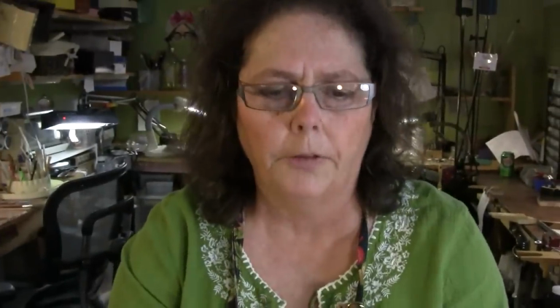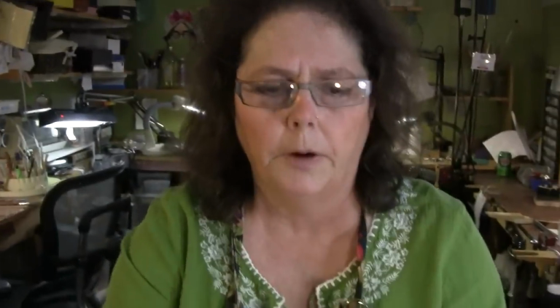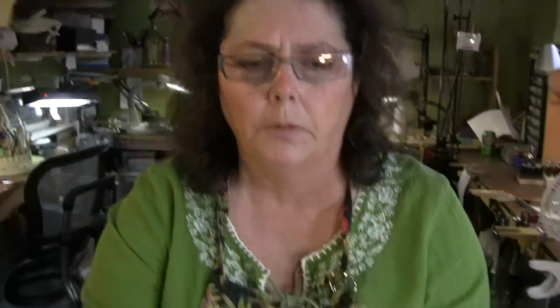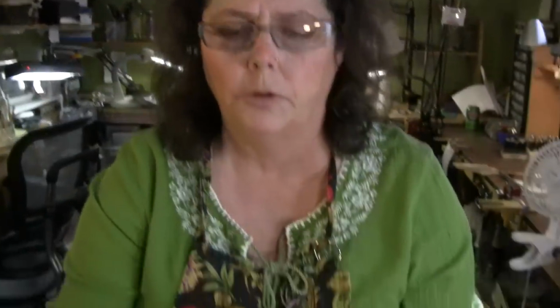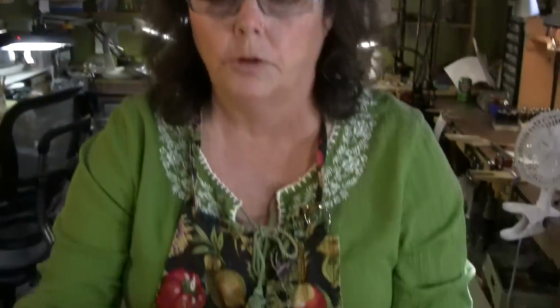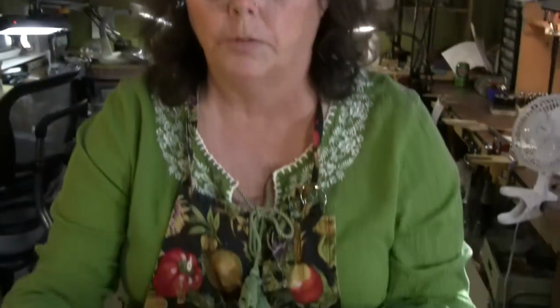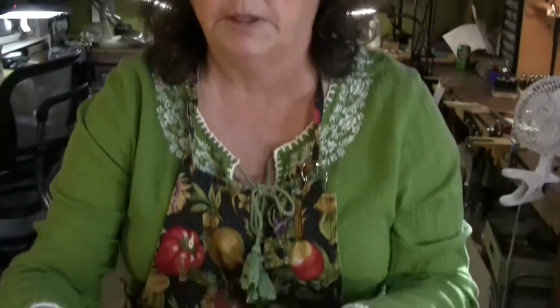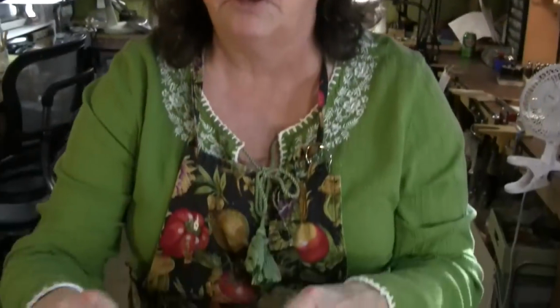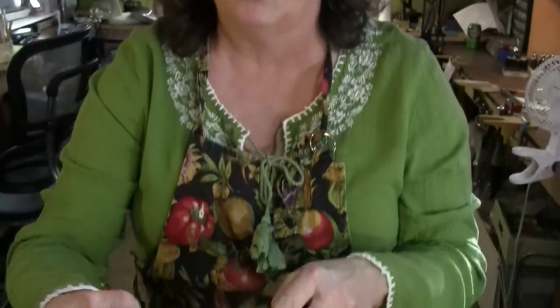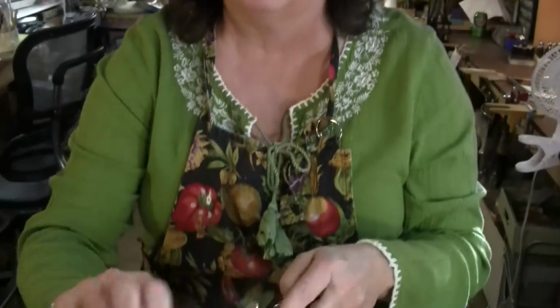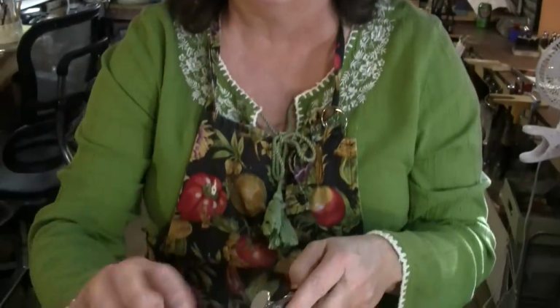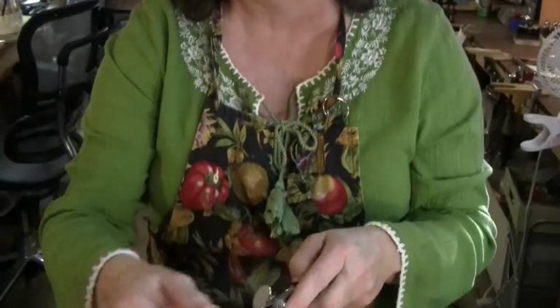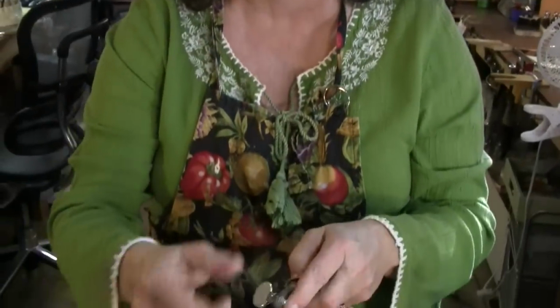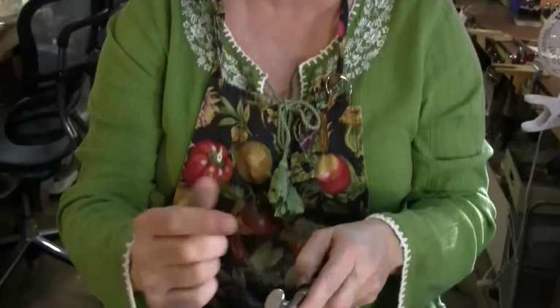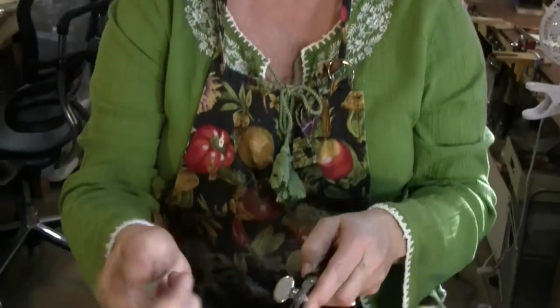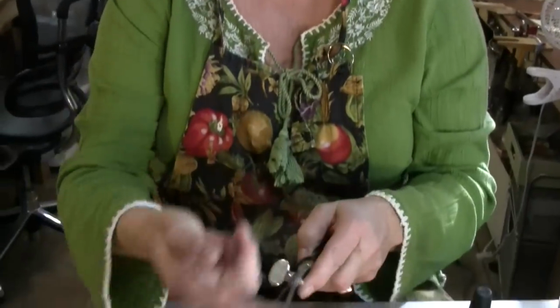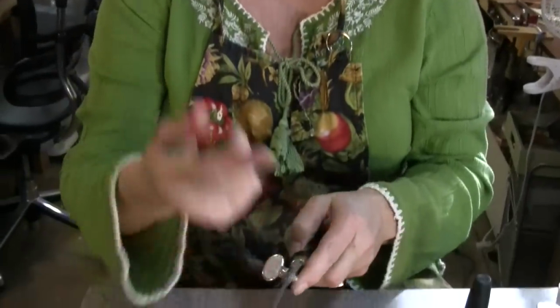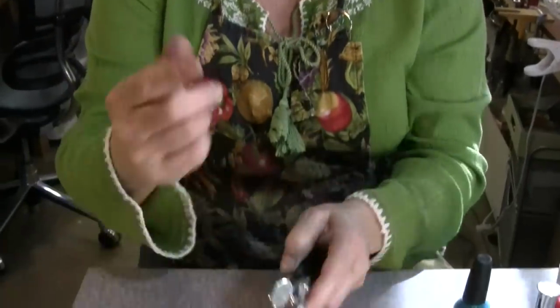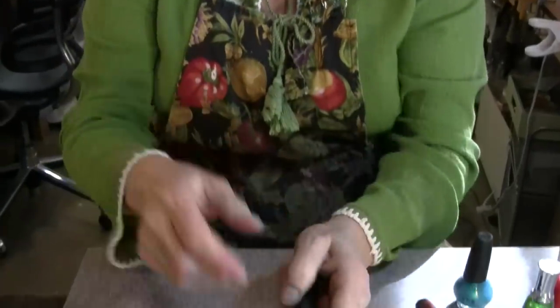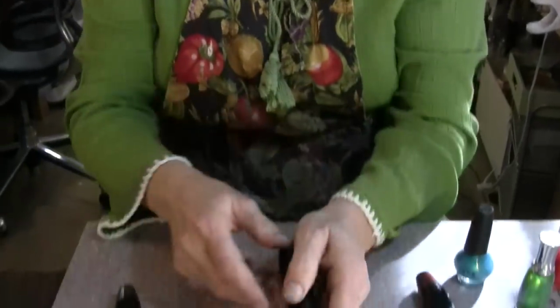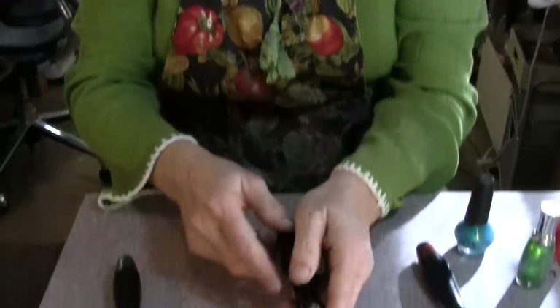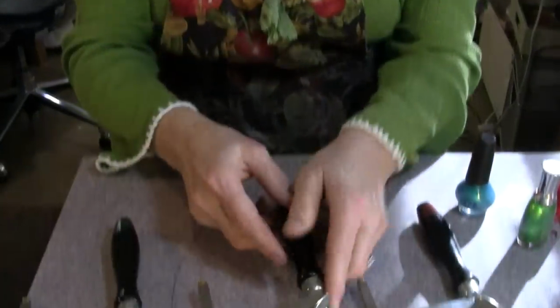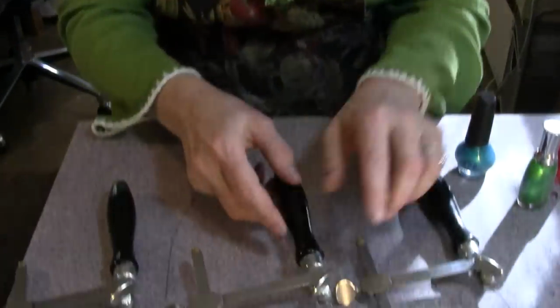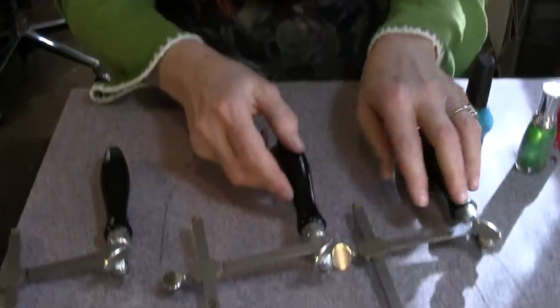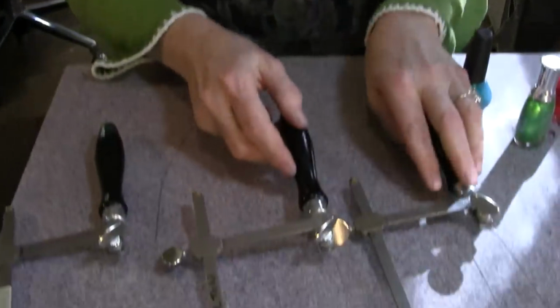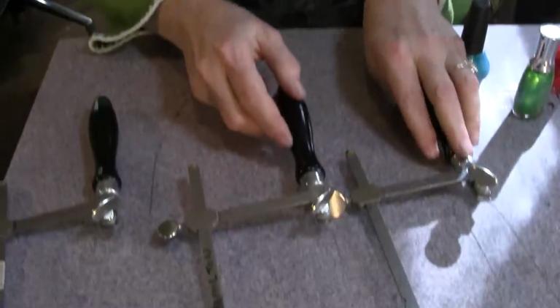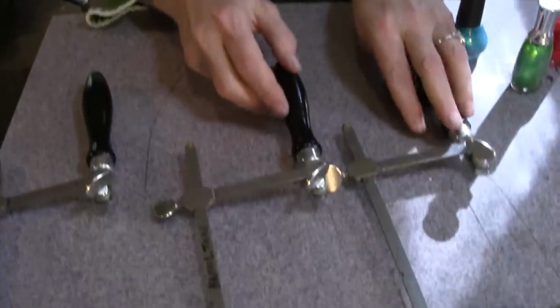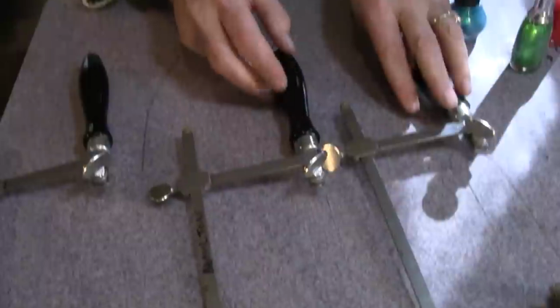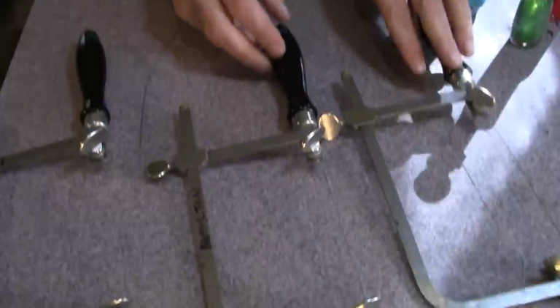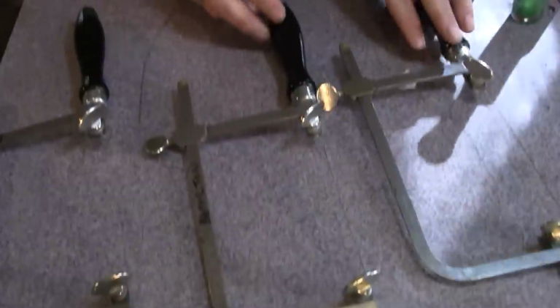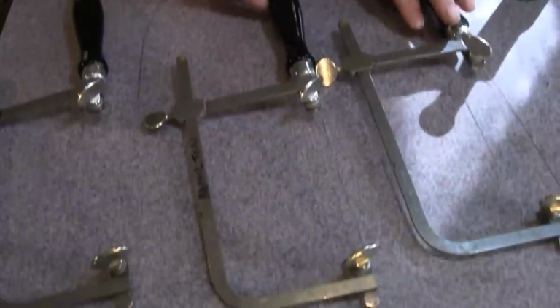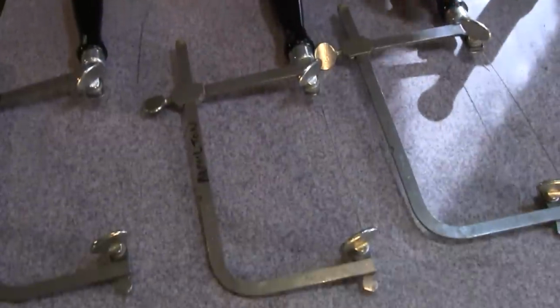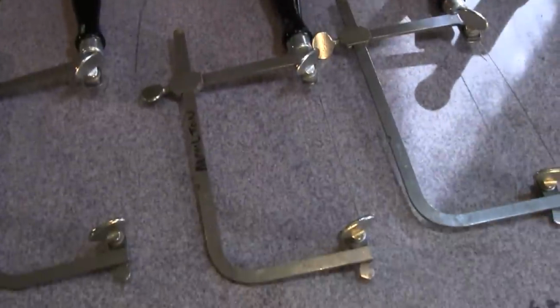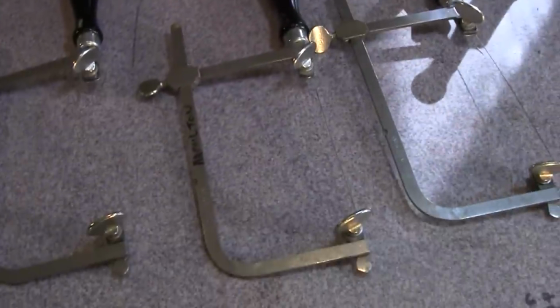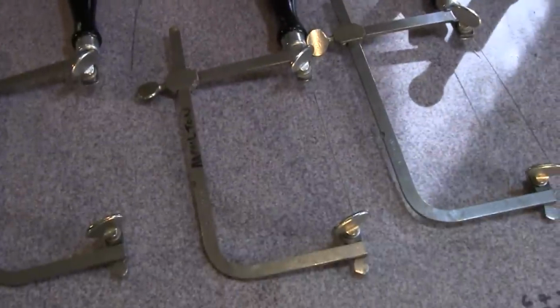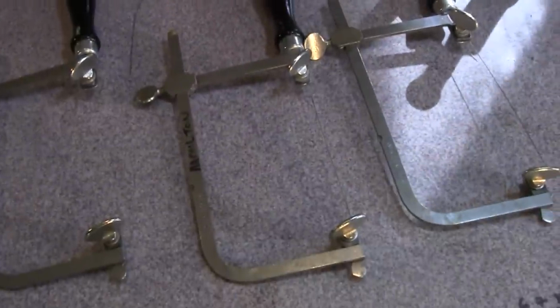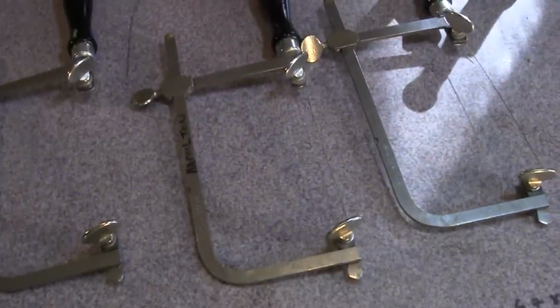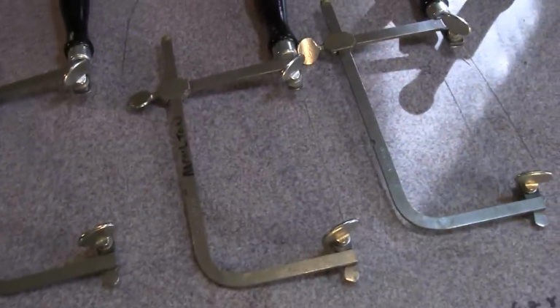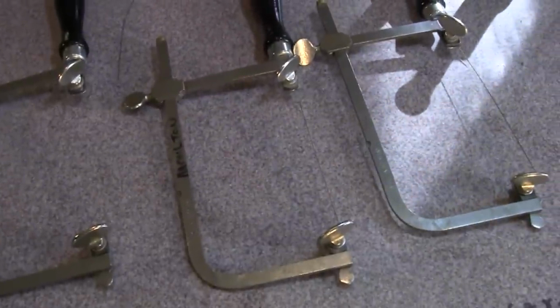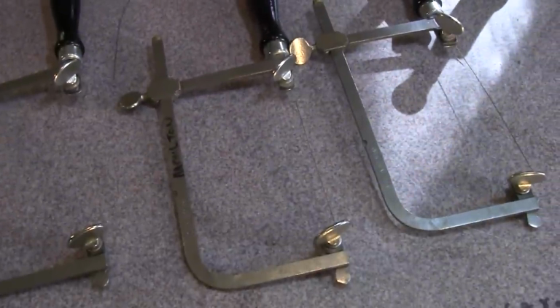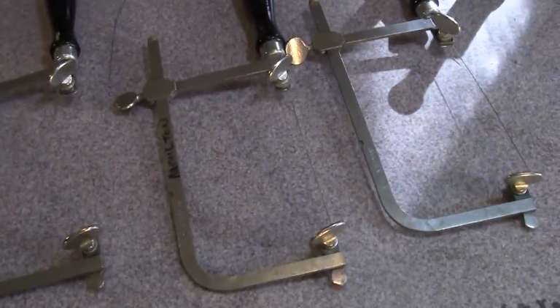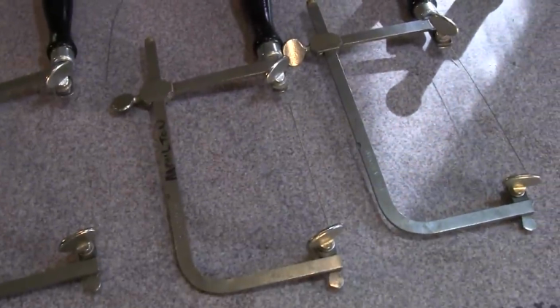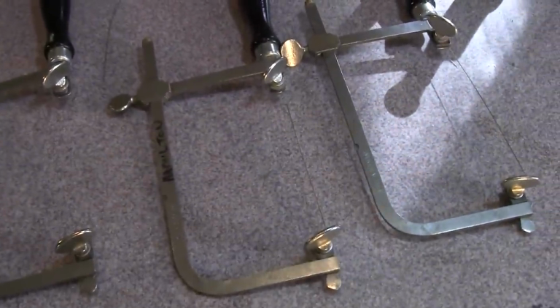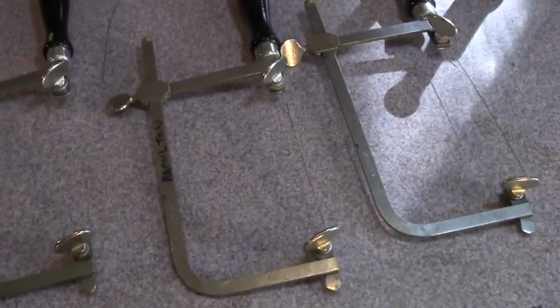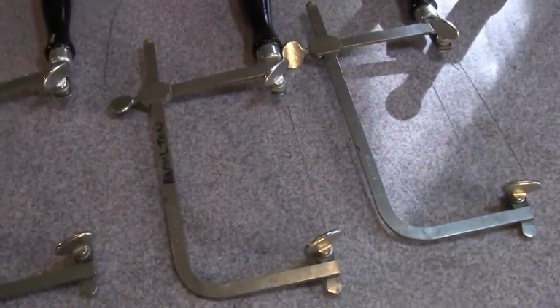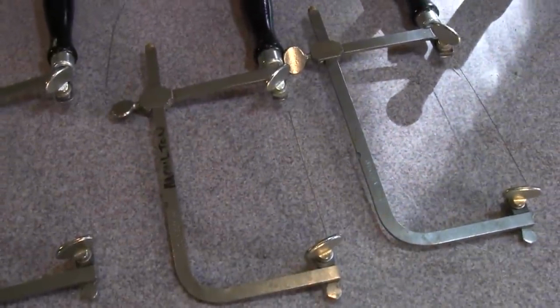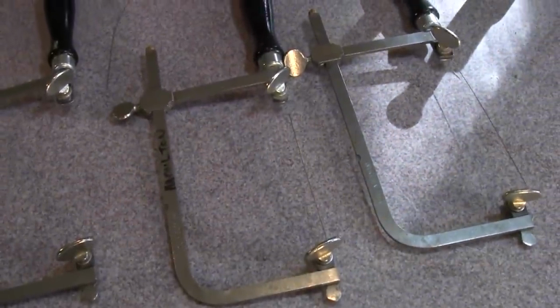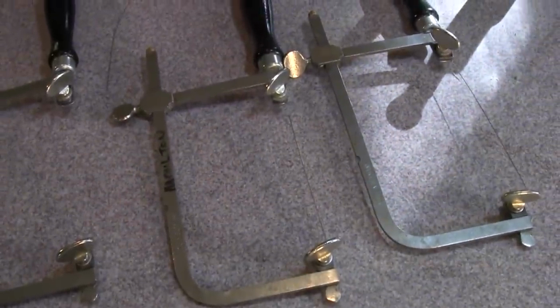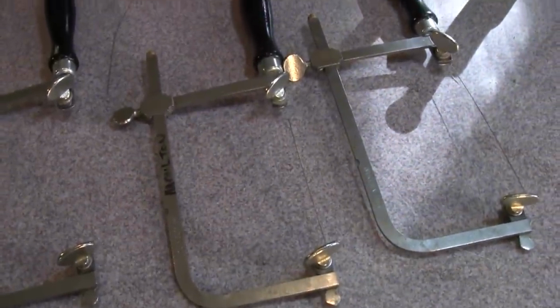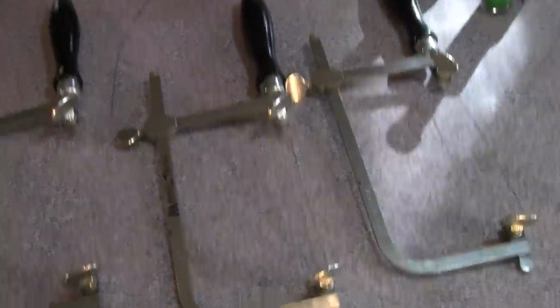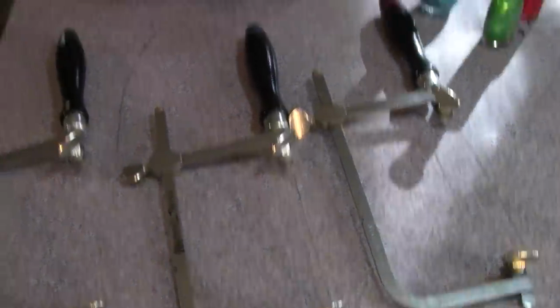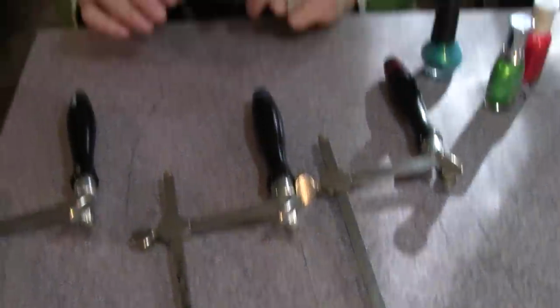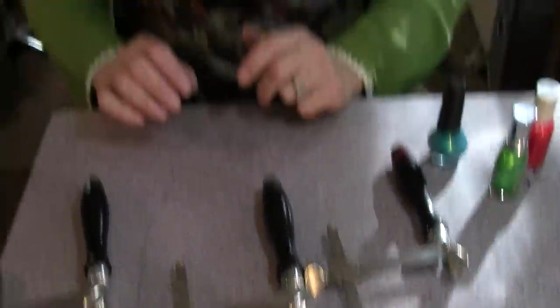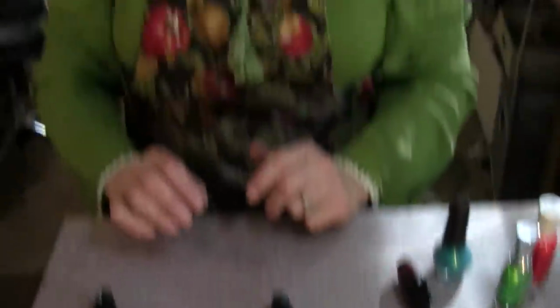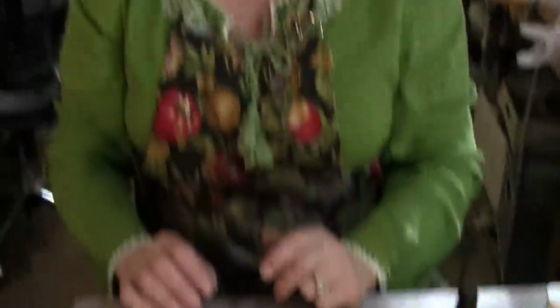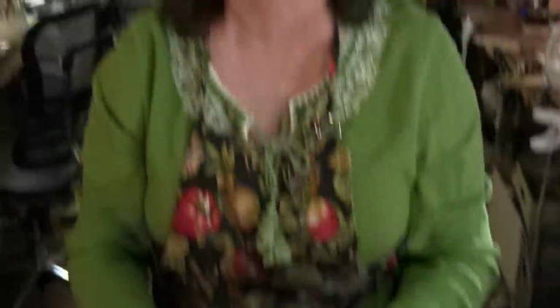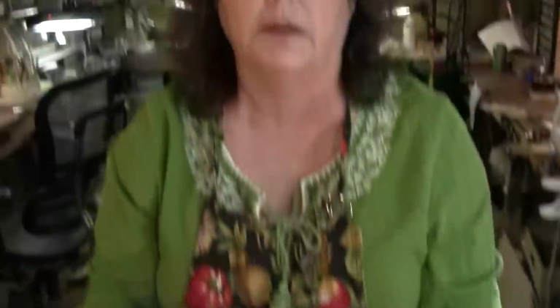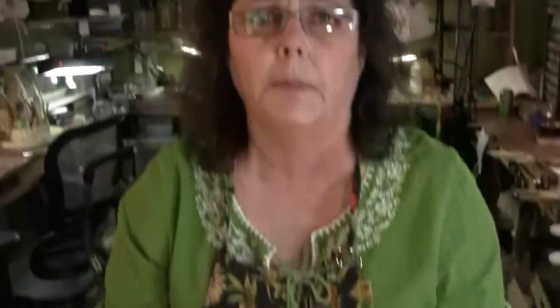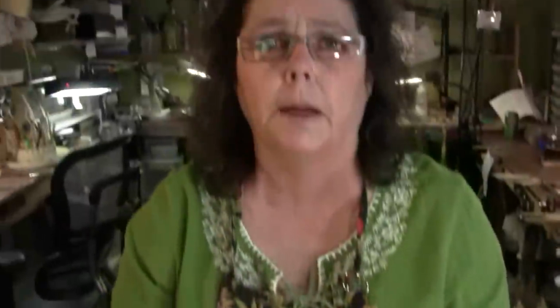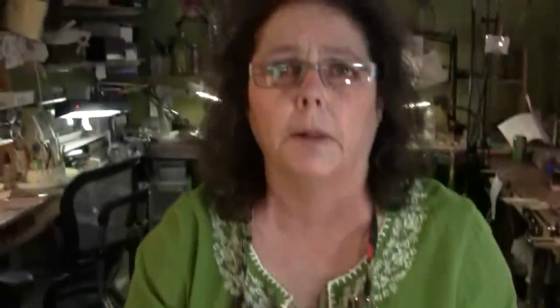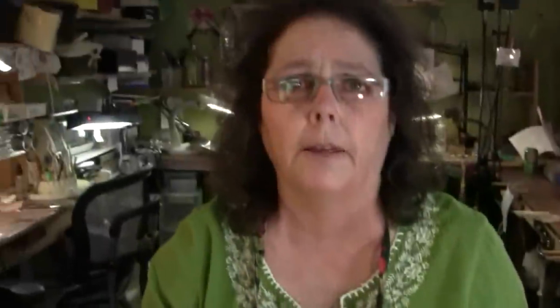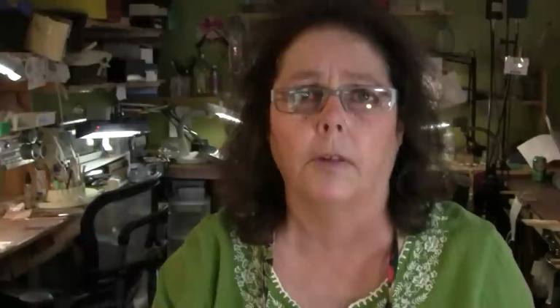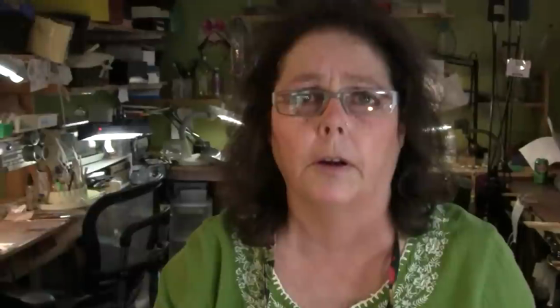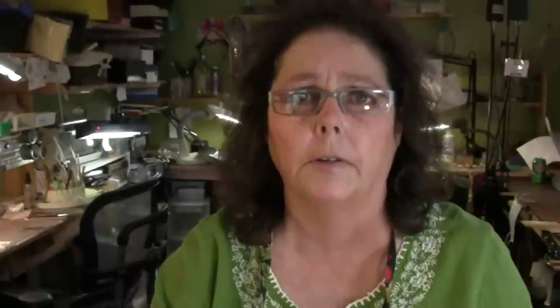Also, you should release your blades when you hang them up for the night. It reduces the tension and it keeps them from breaking — it'll make them last longer.